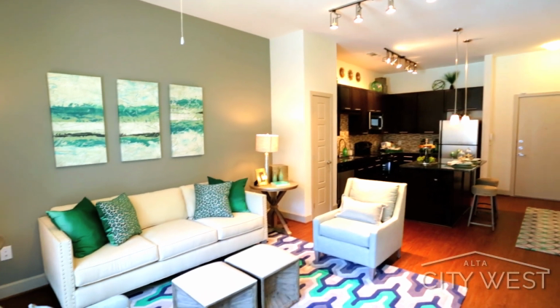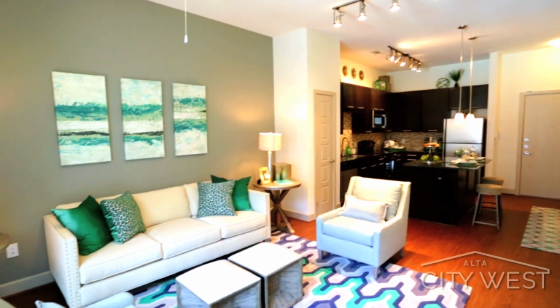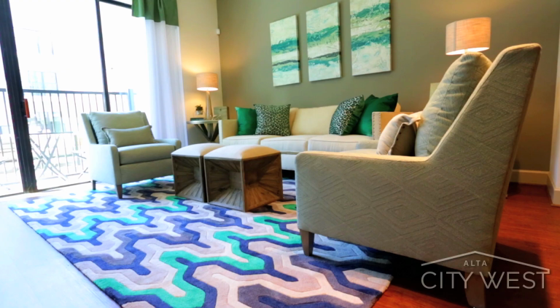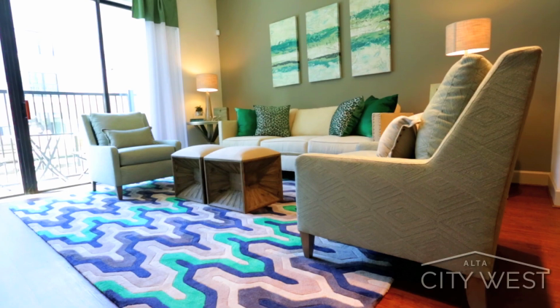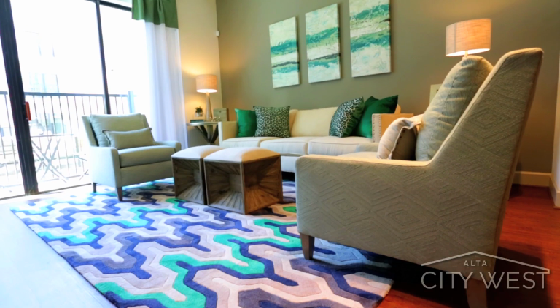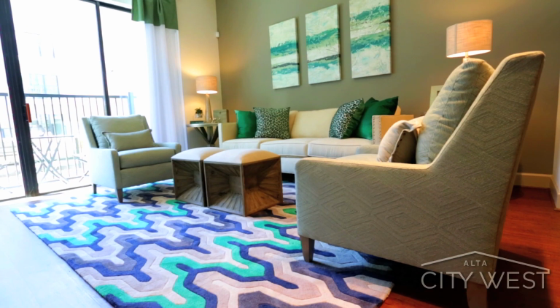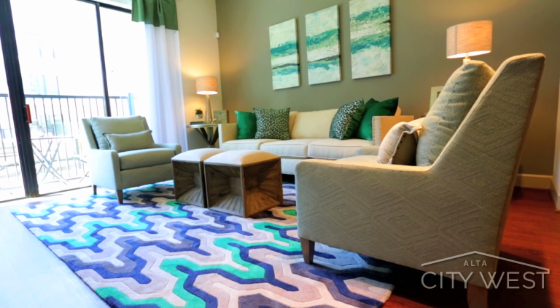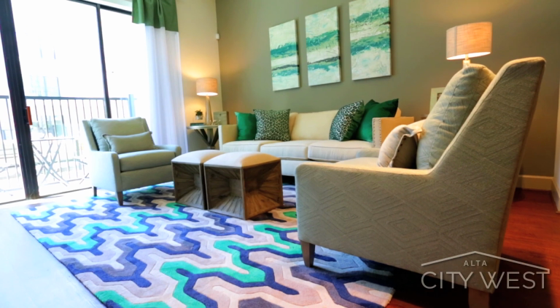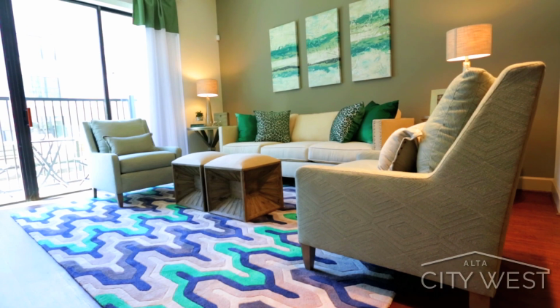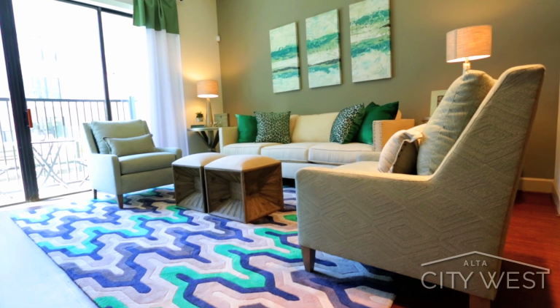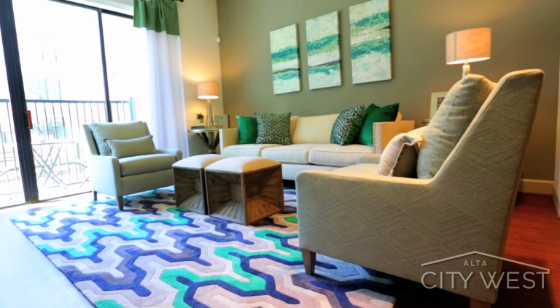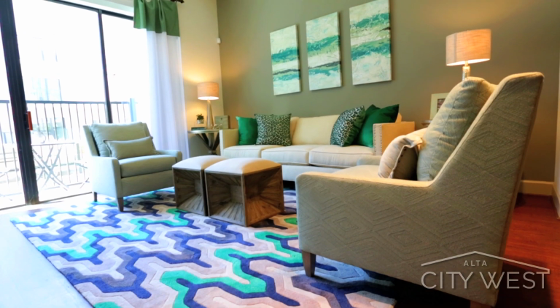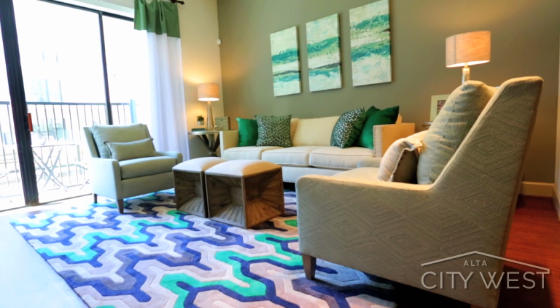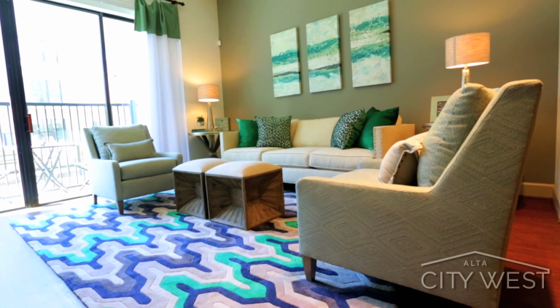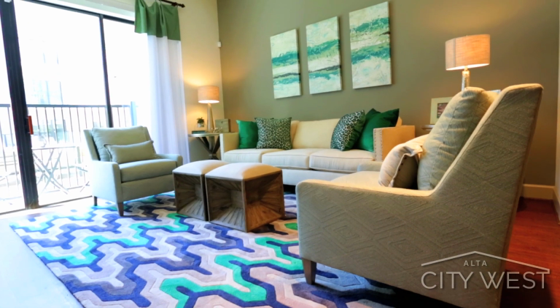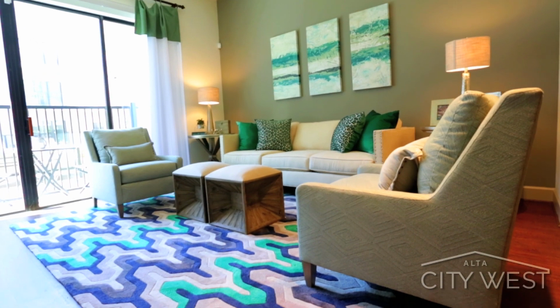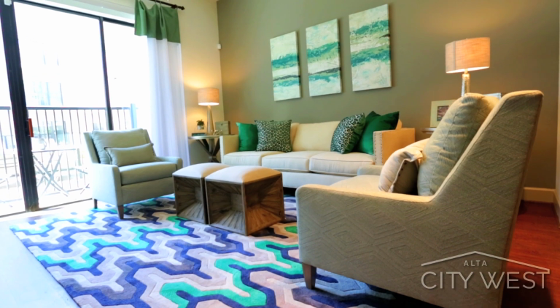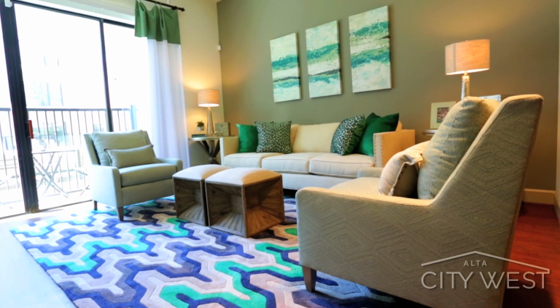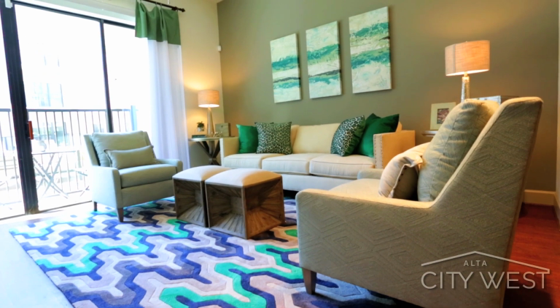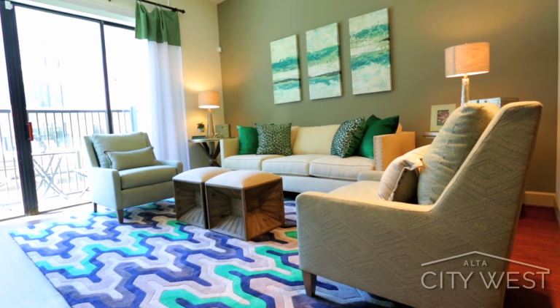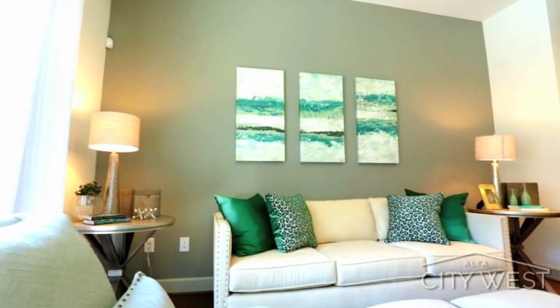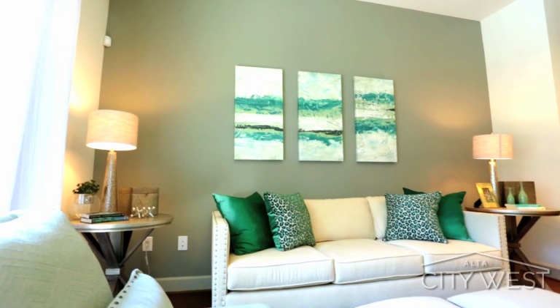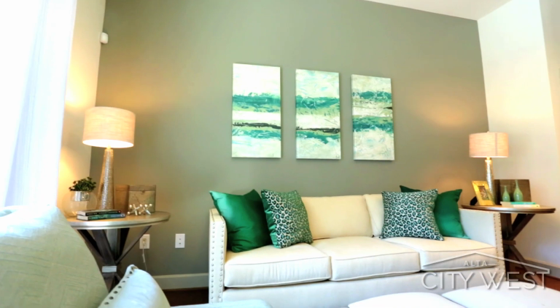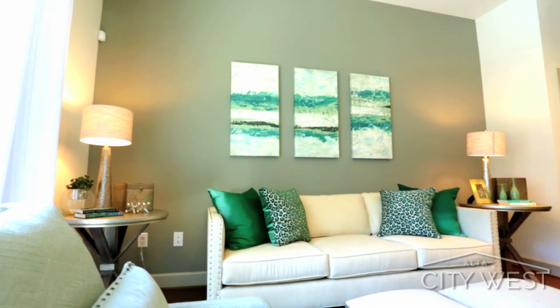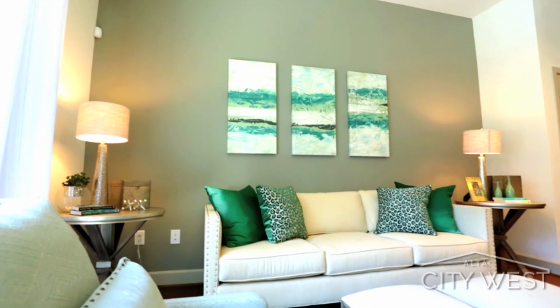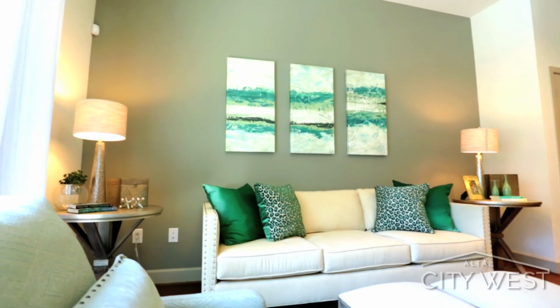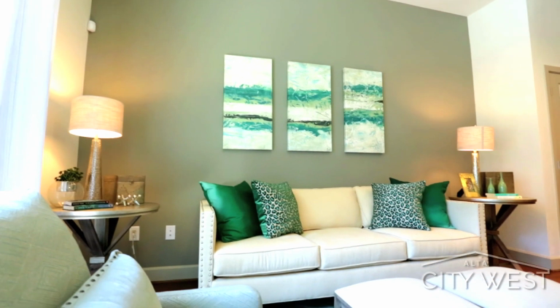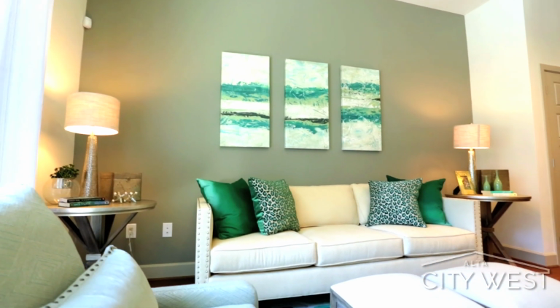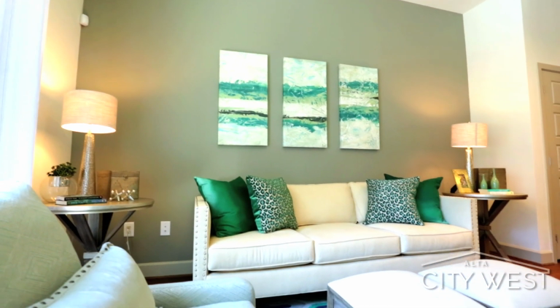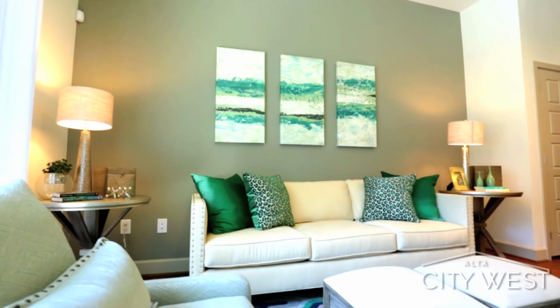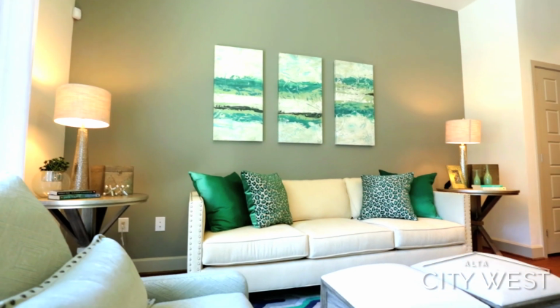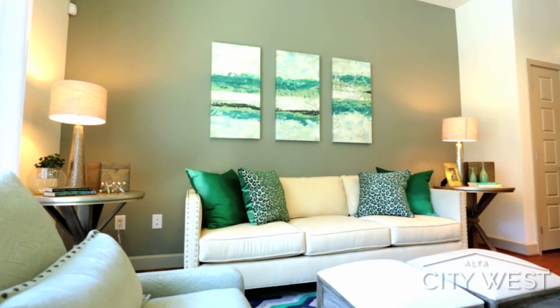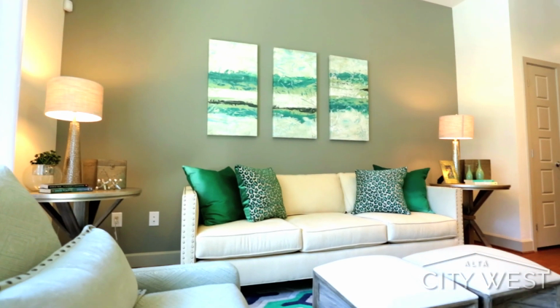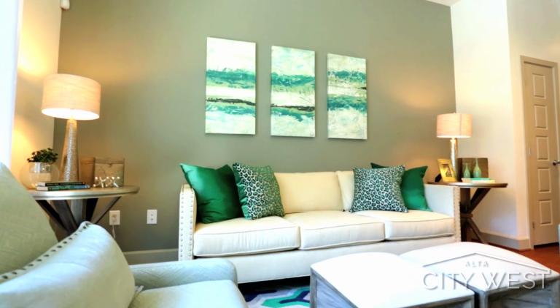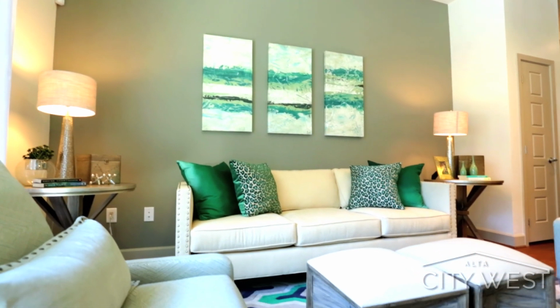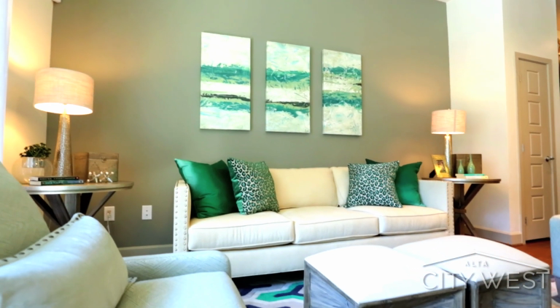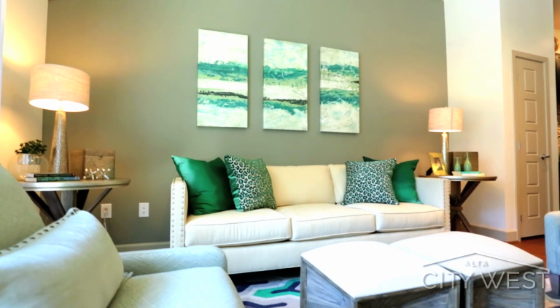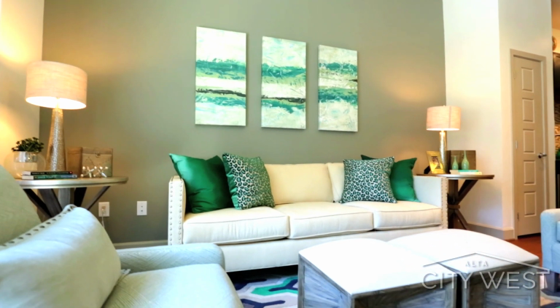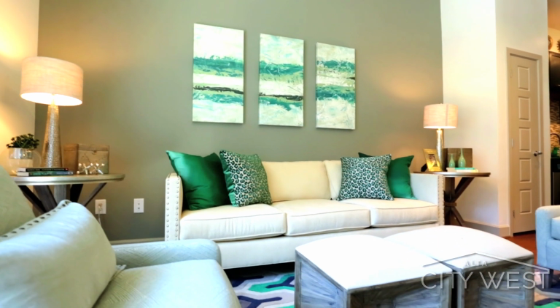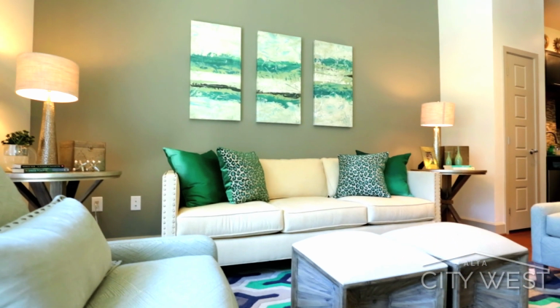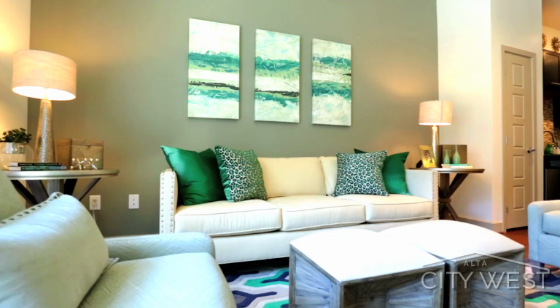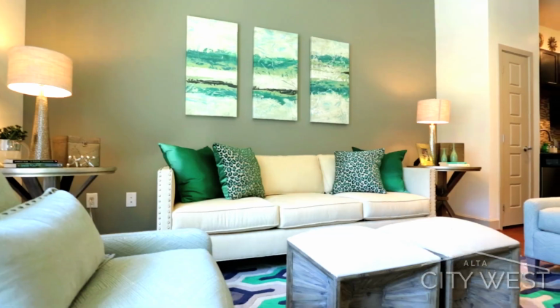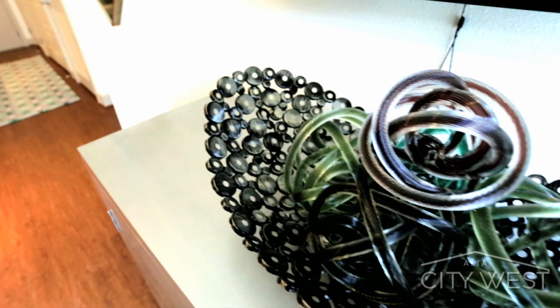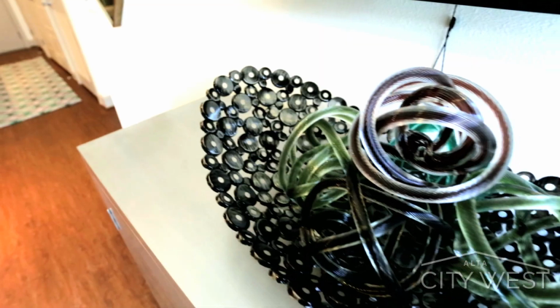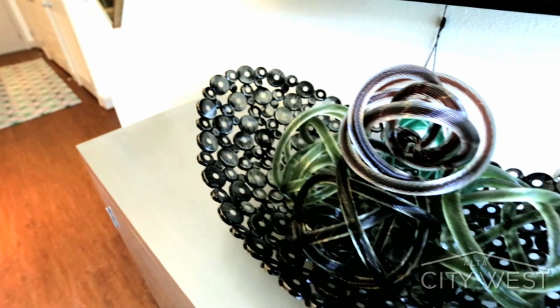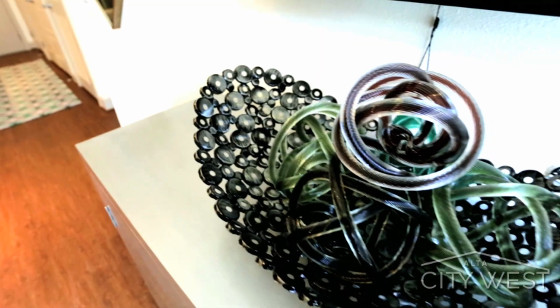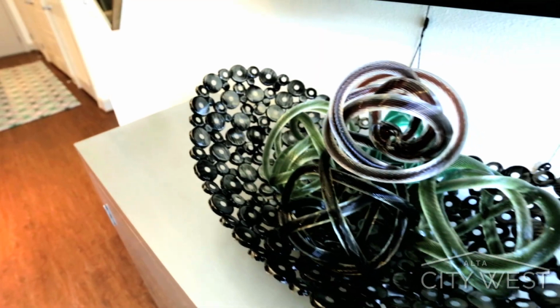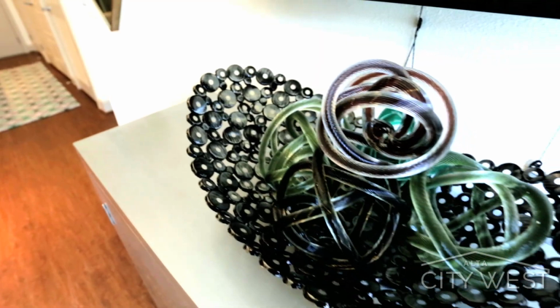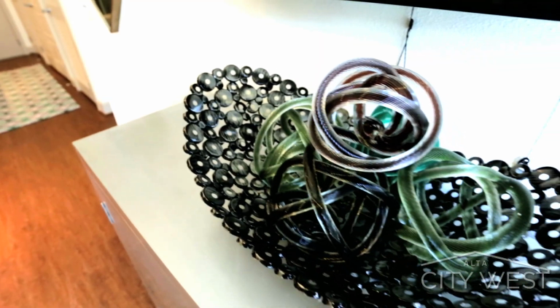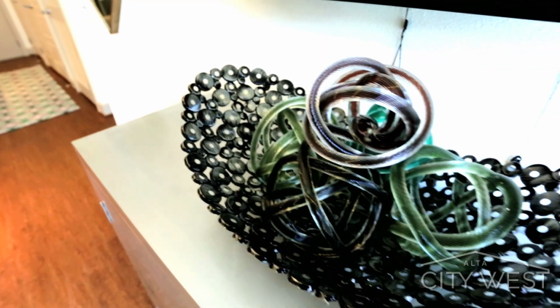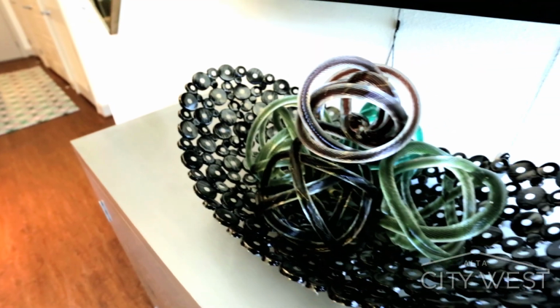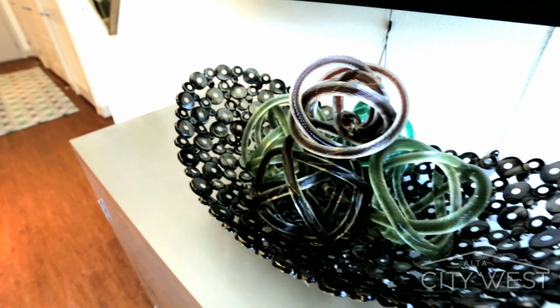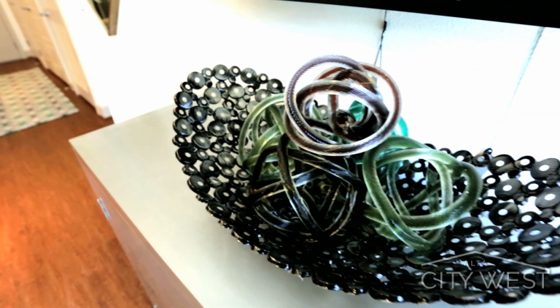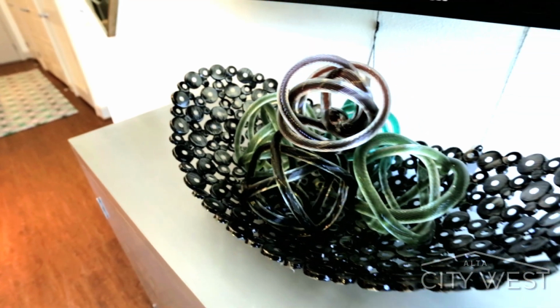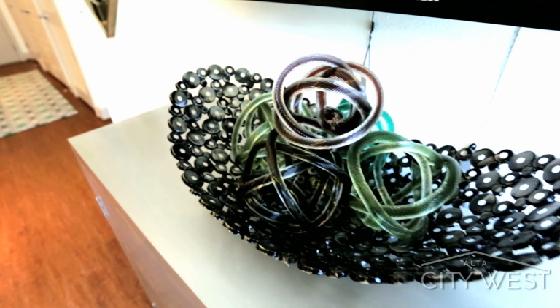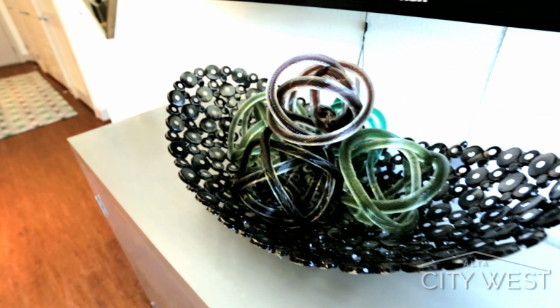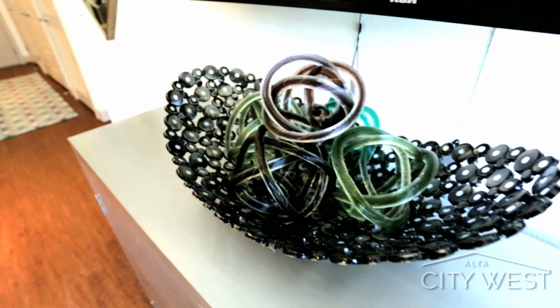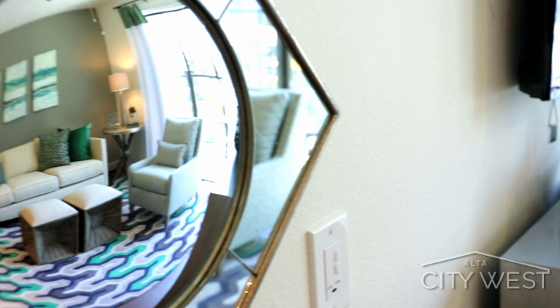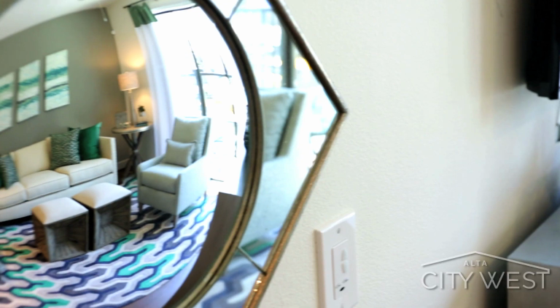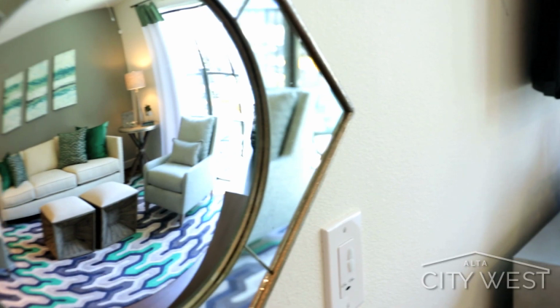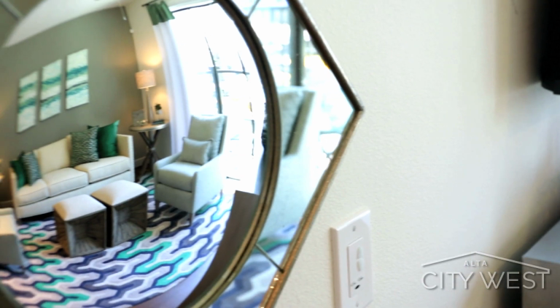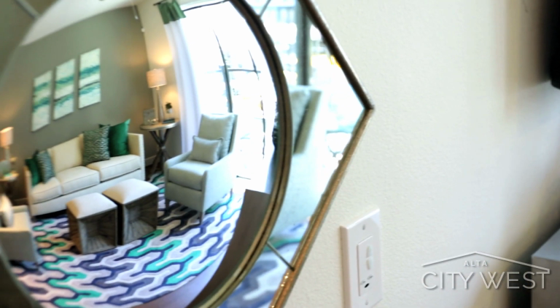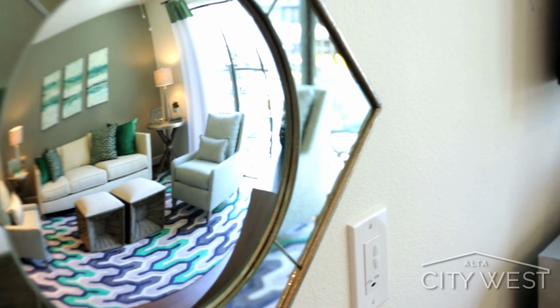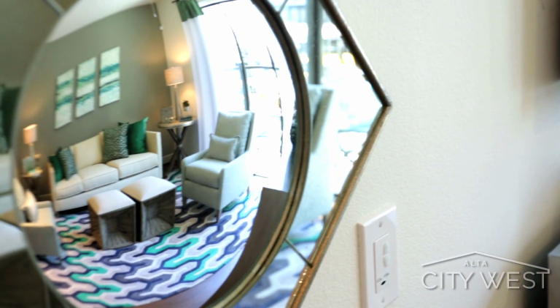Alta City West welcomes you to sit back, relax, and enjoy boutique living with a modern twist.